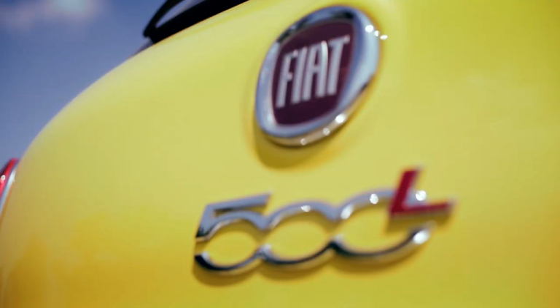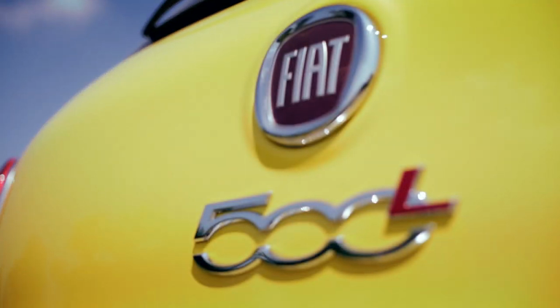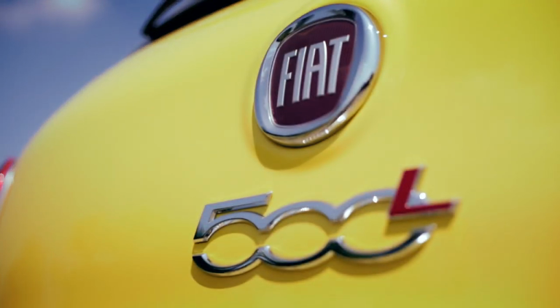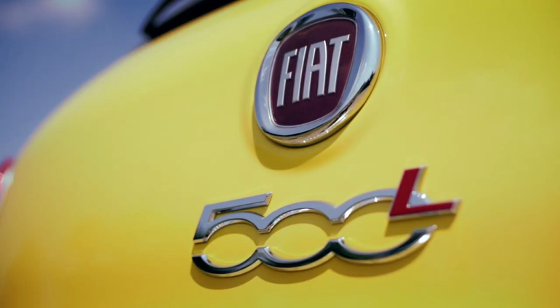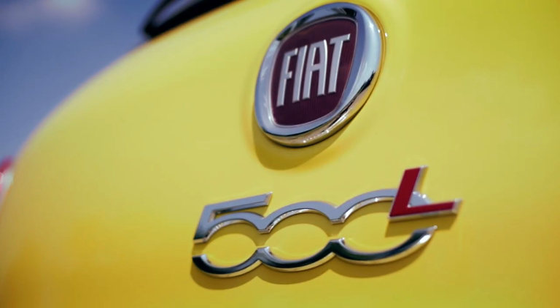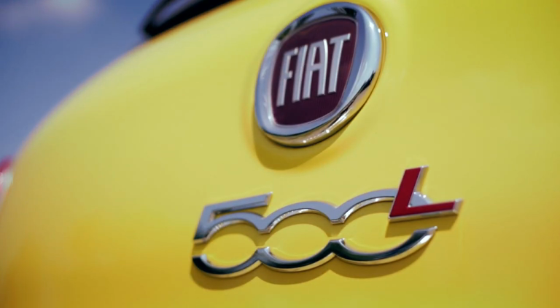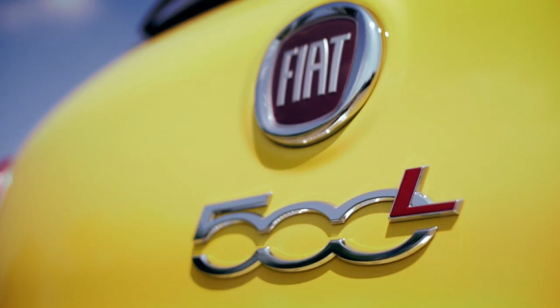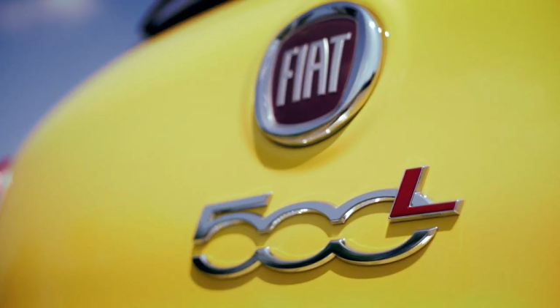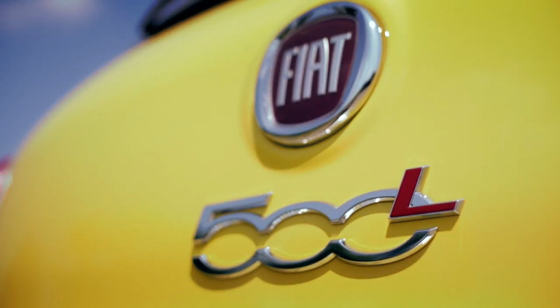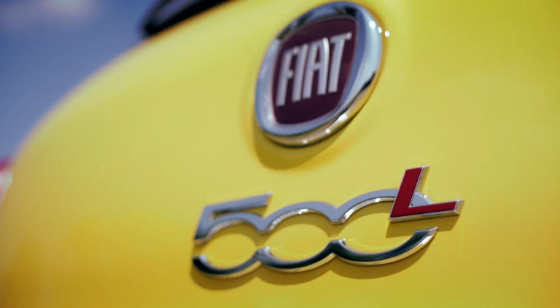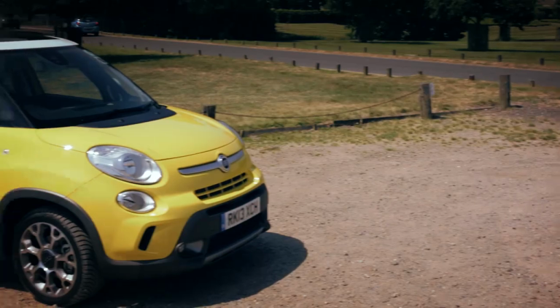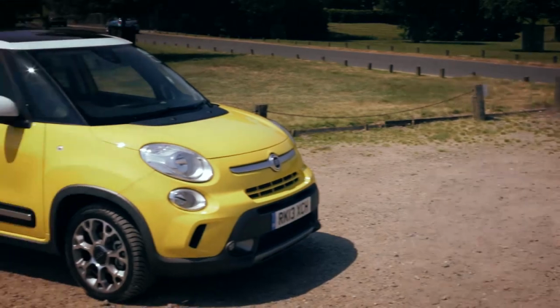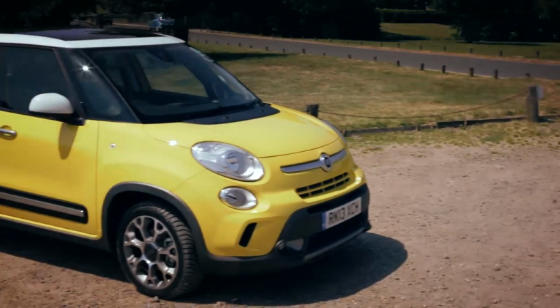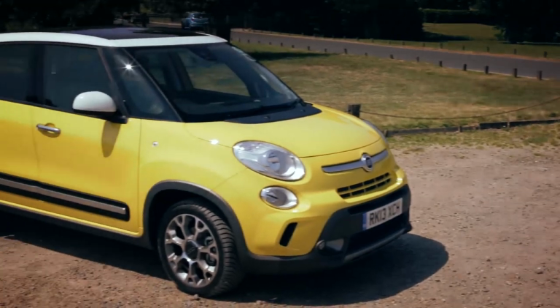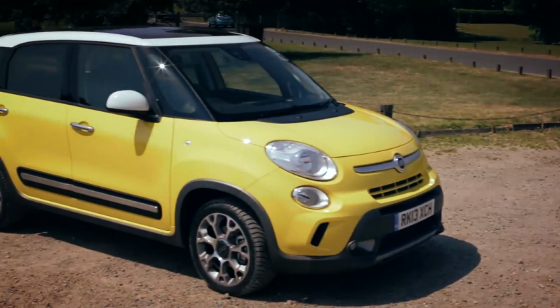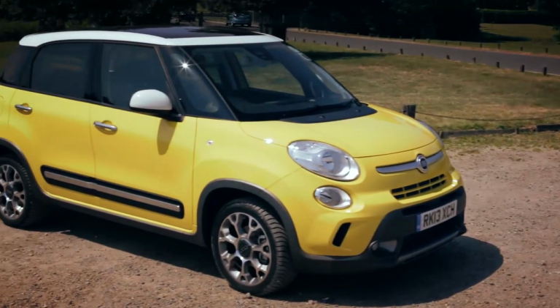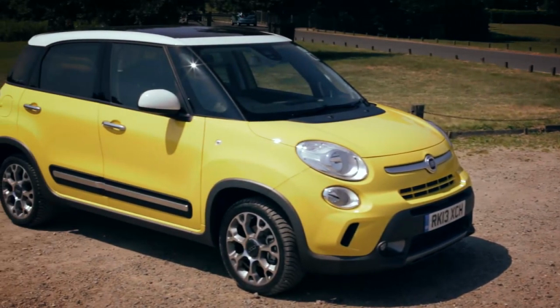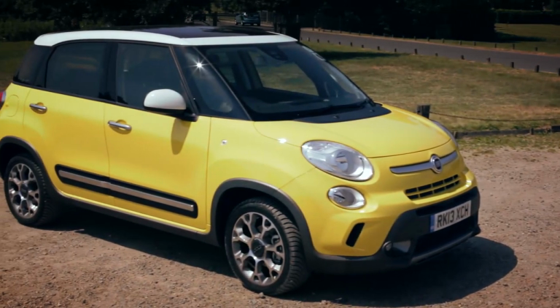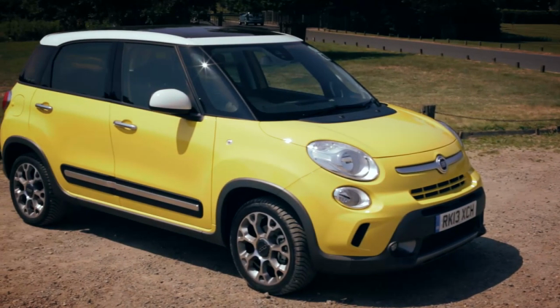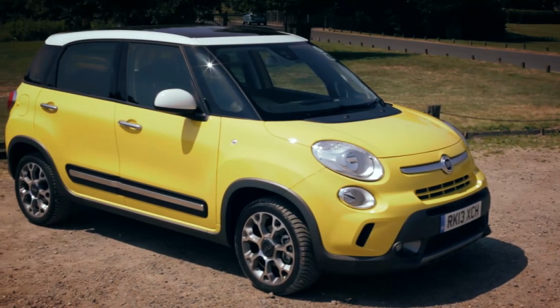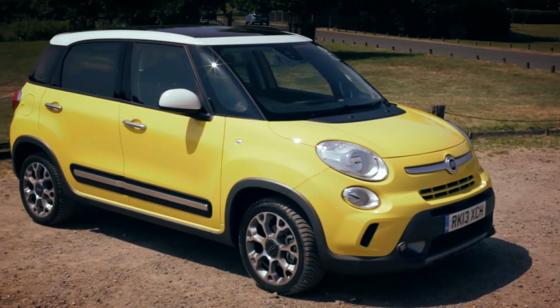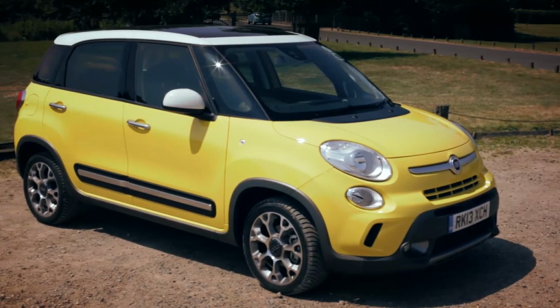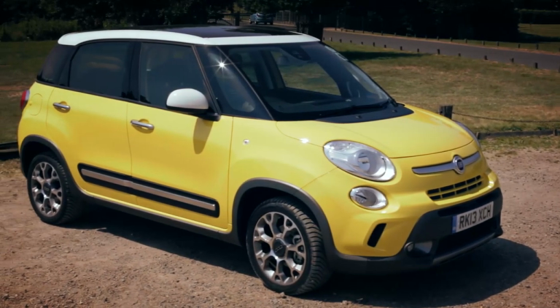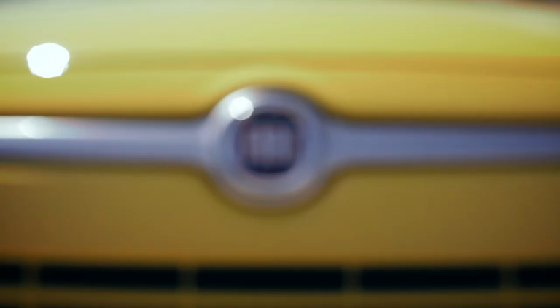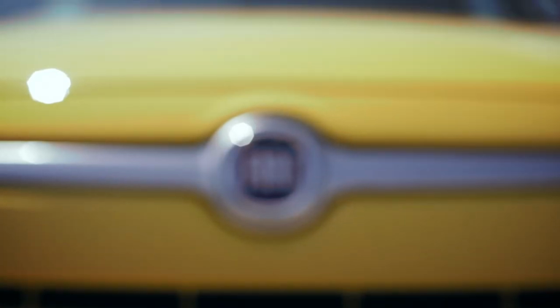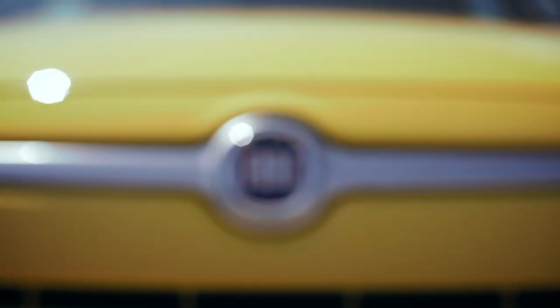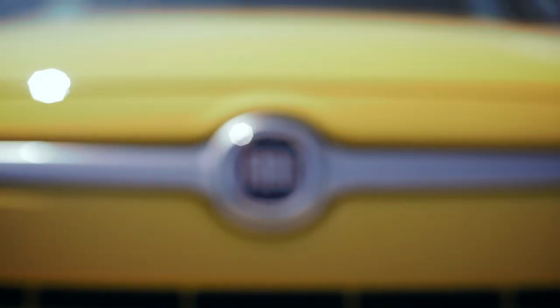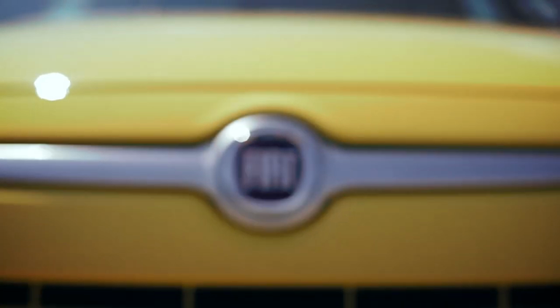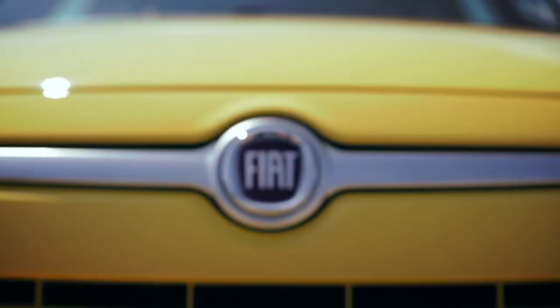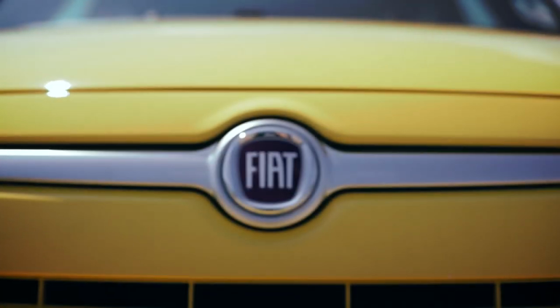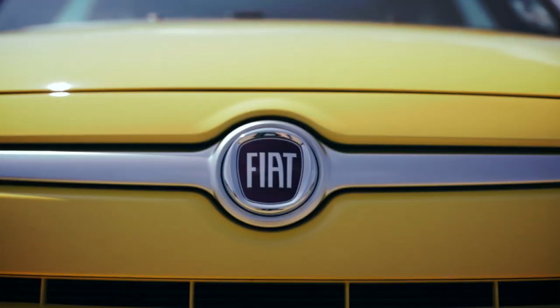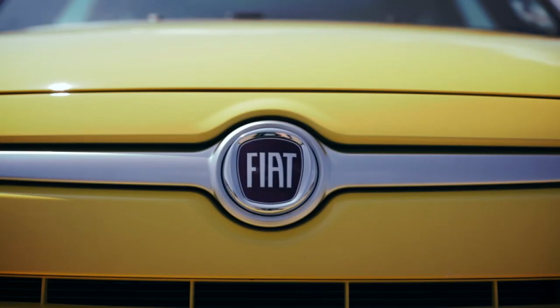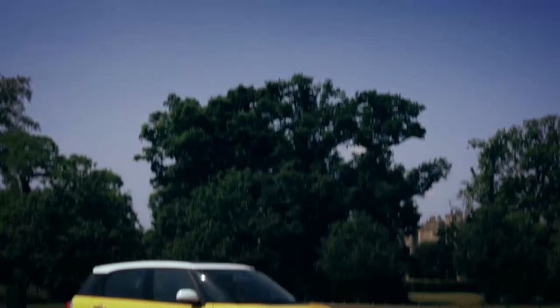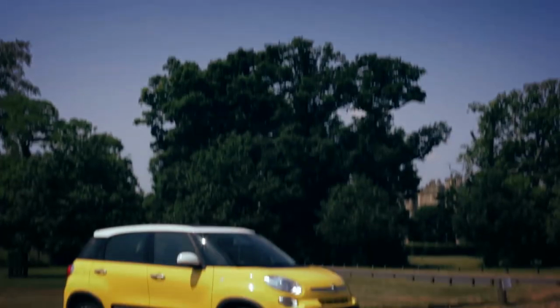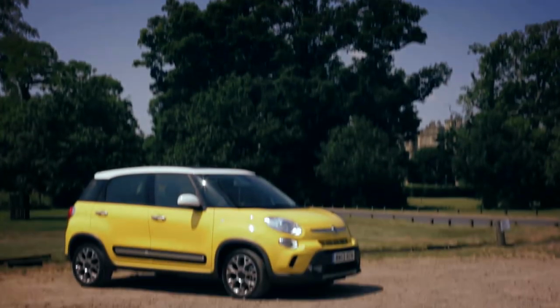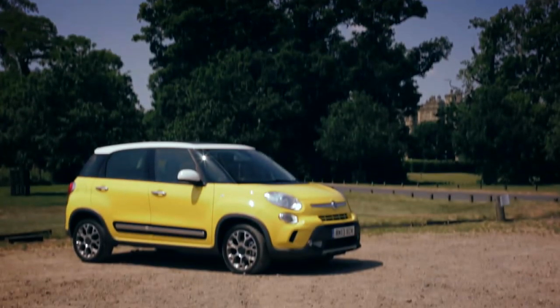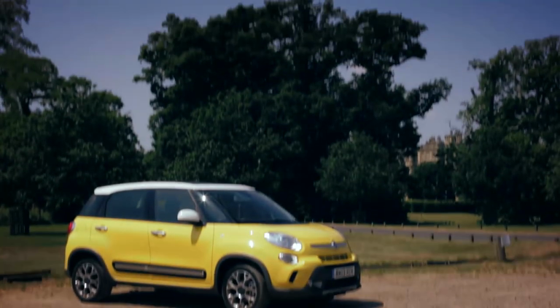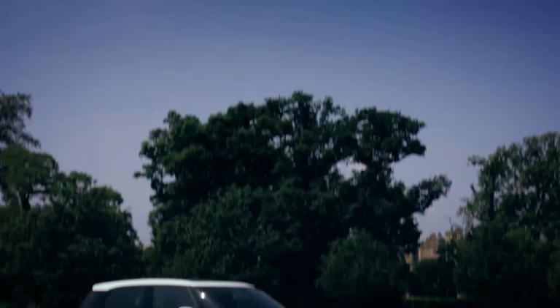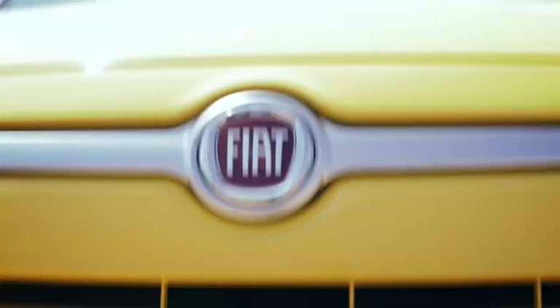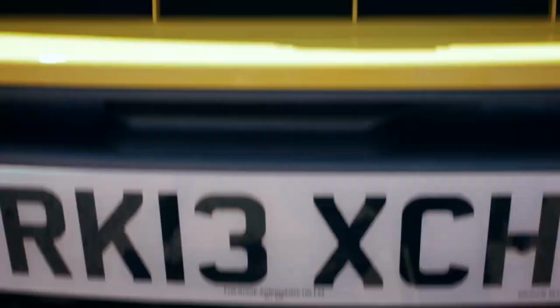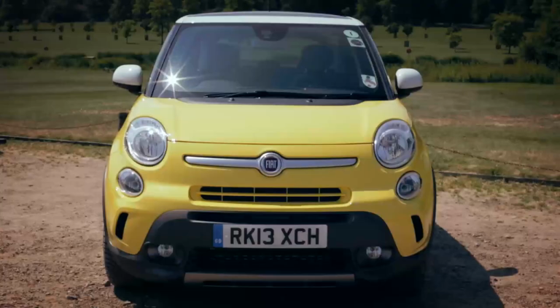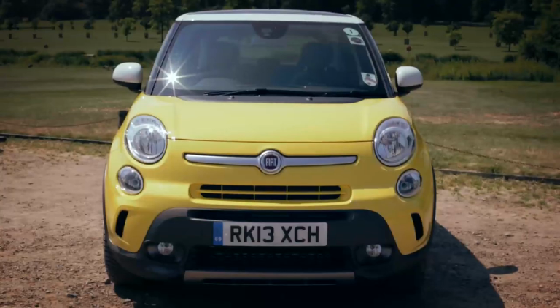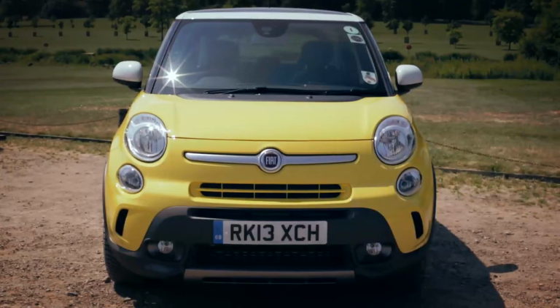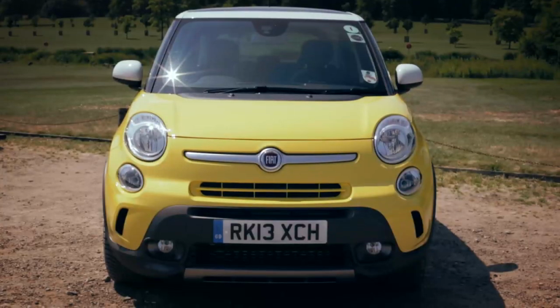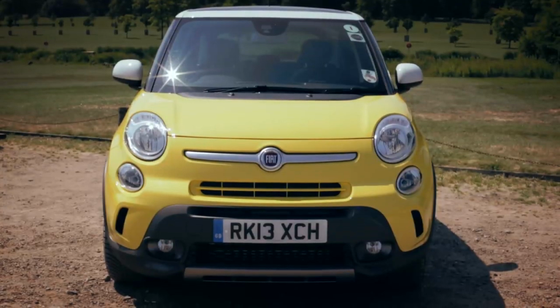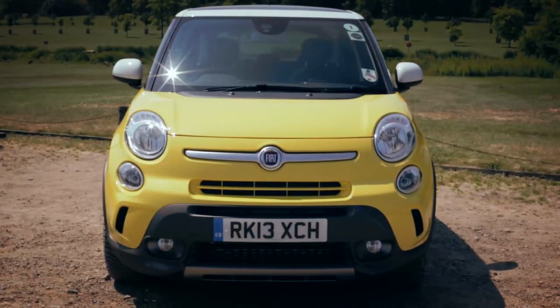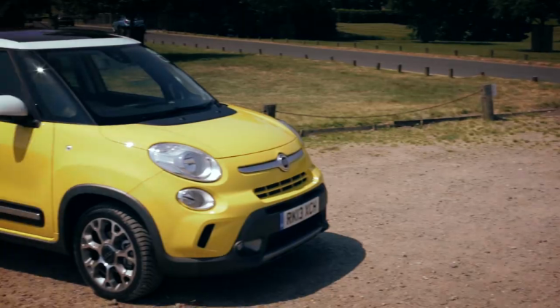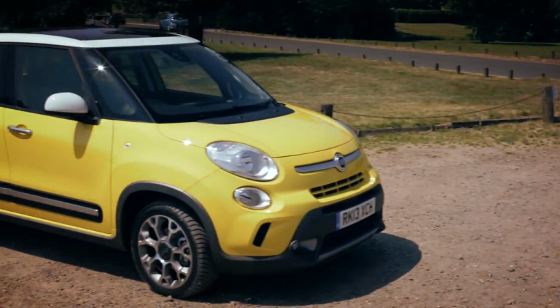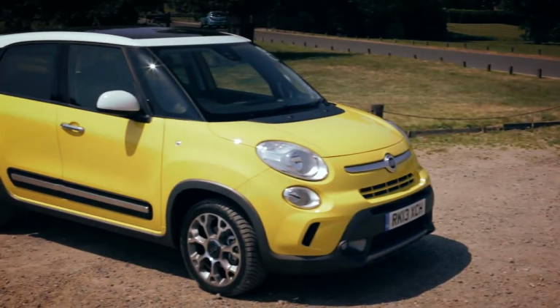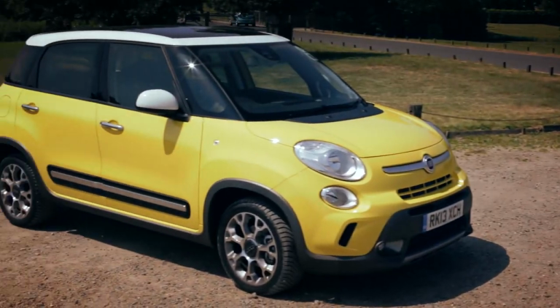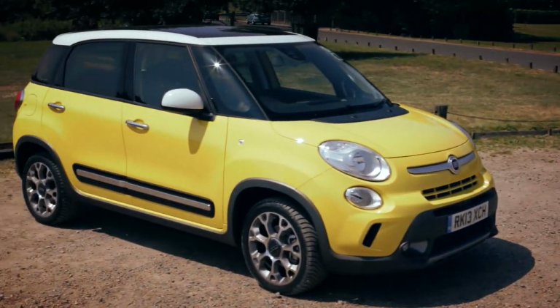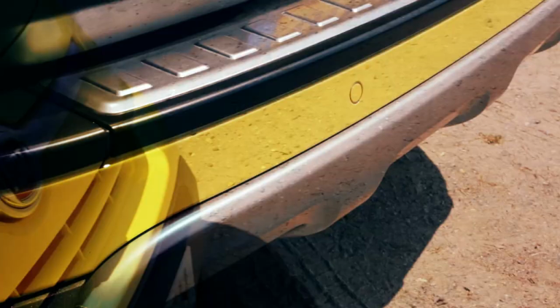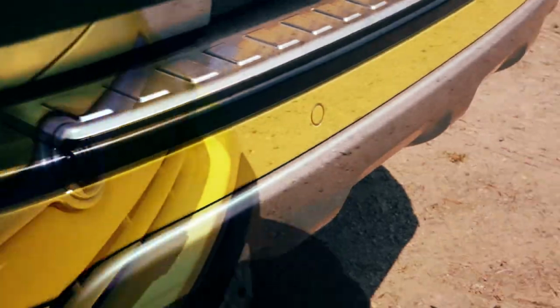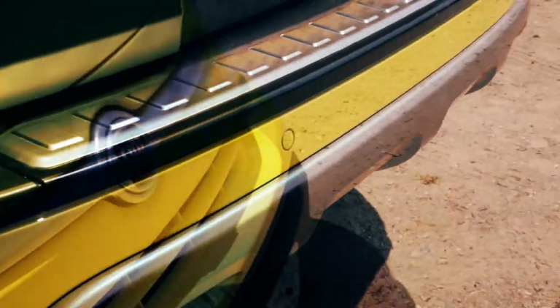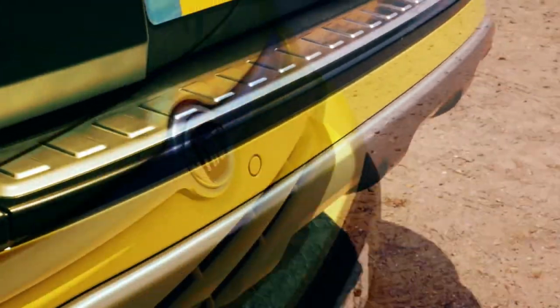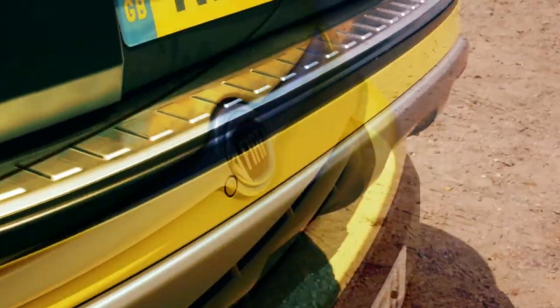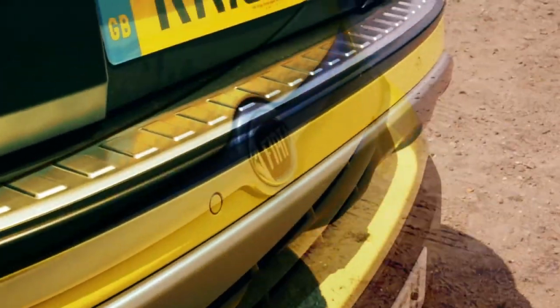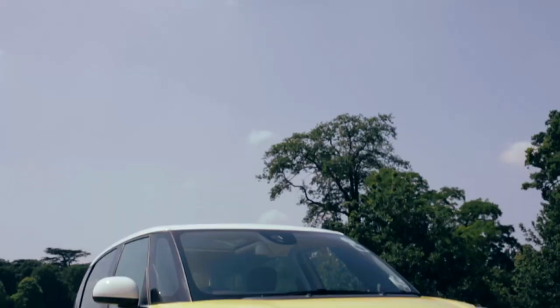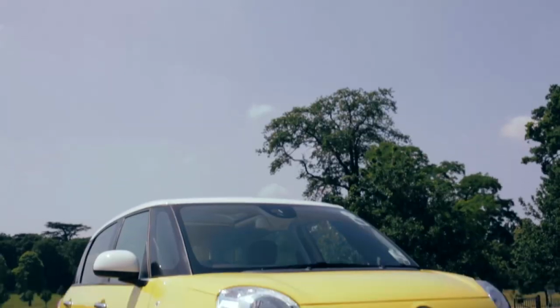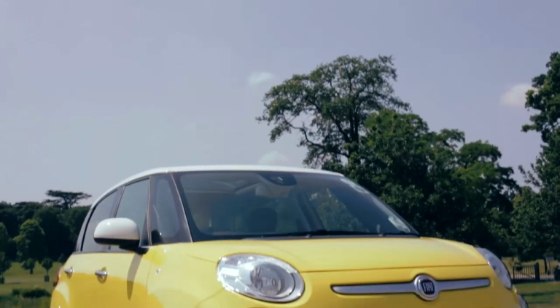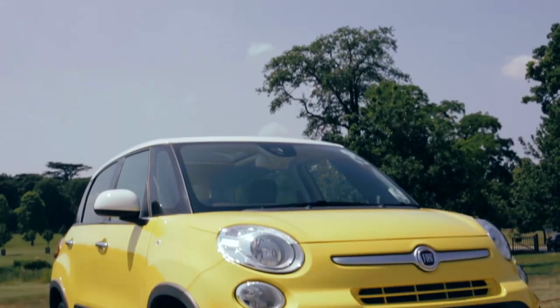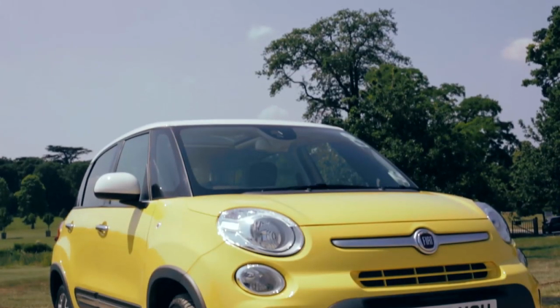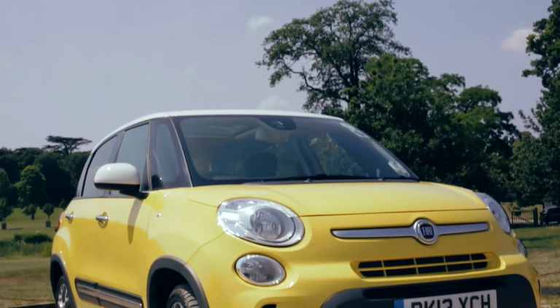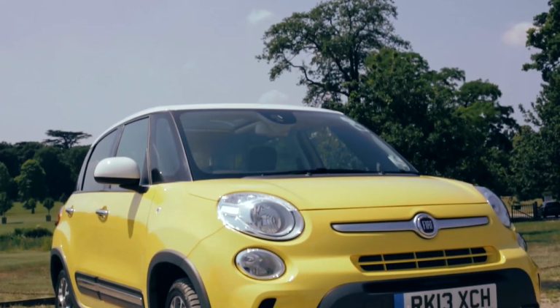And, to take a swipe at the Mini Countryman, Fiat is also offering the 500L as a mild off-road model called the Trekking.